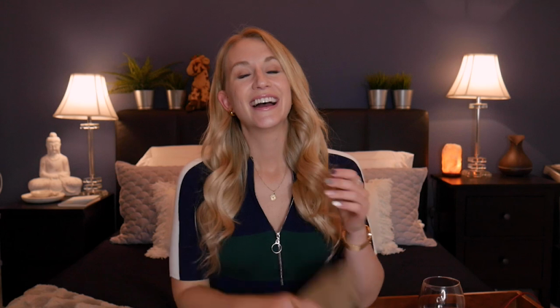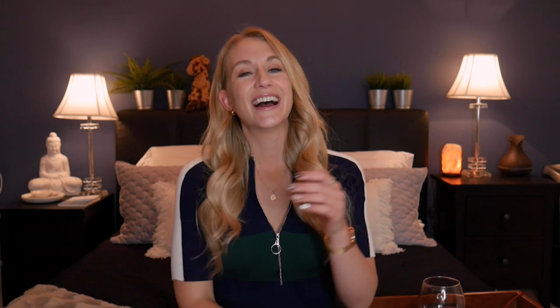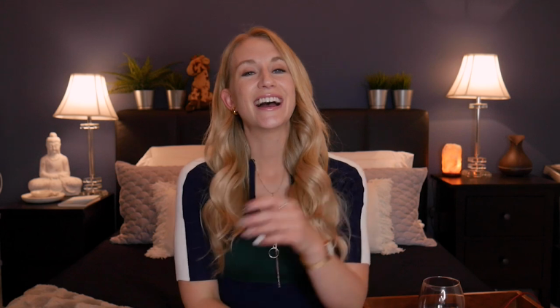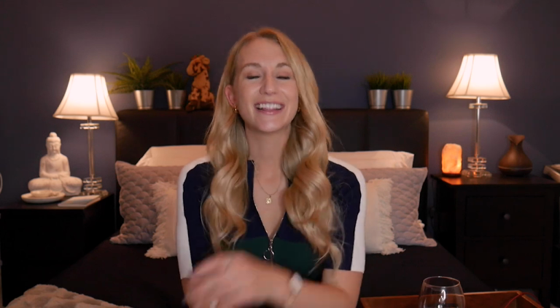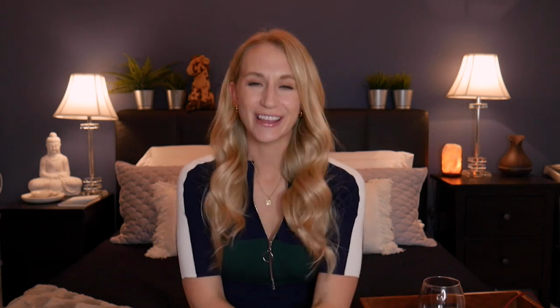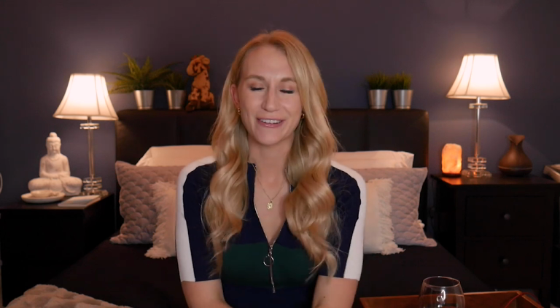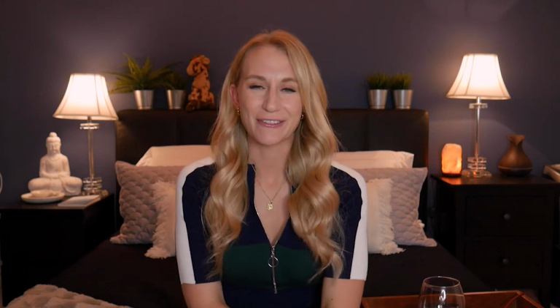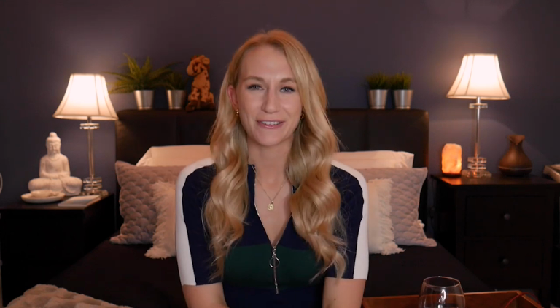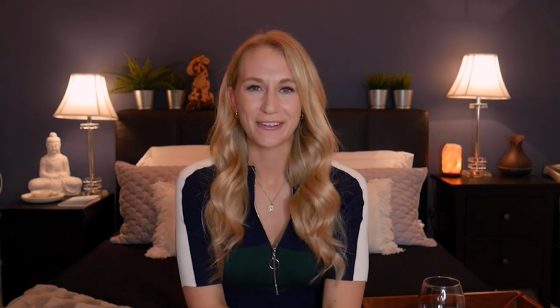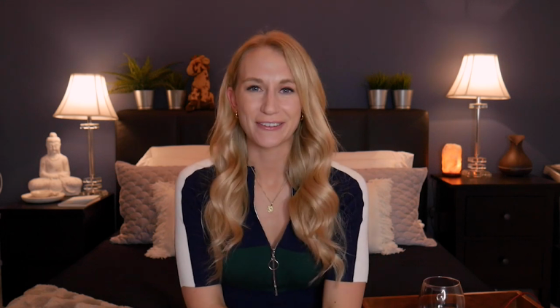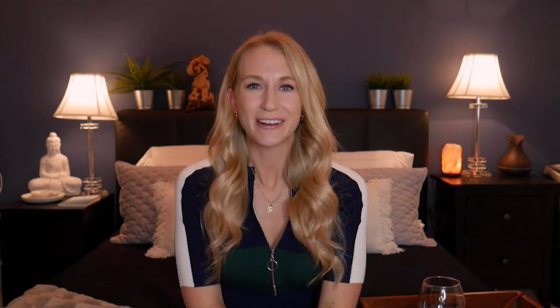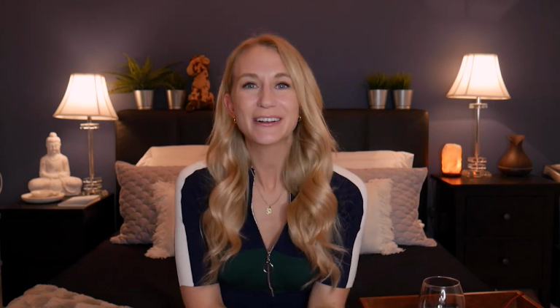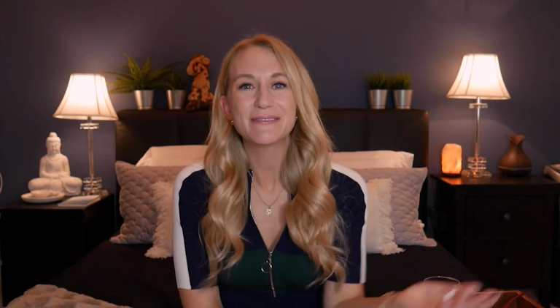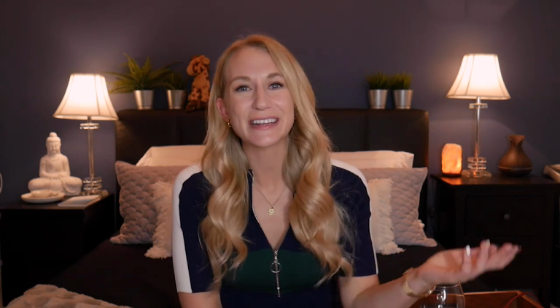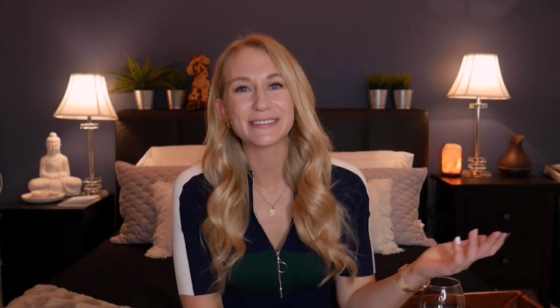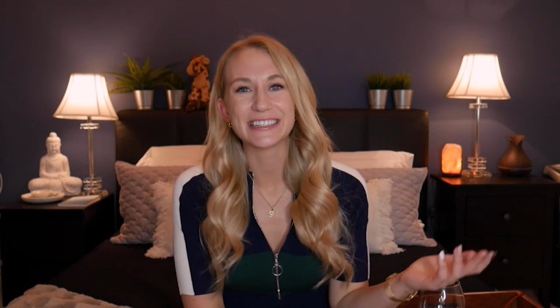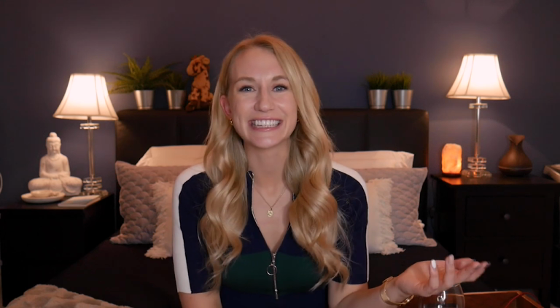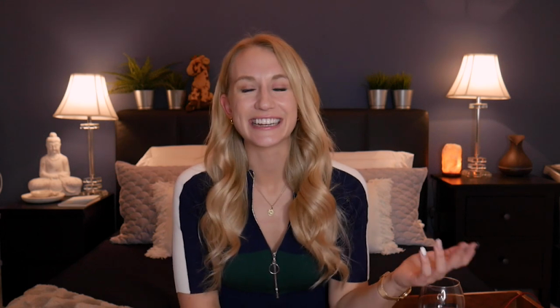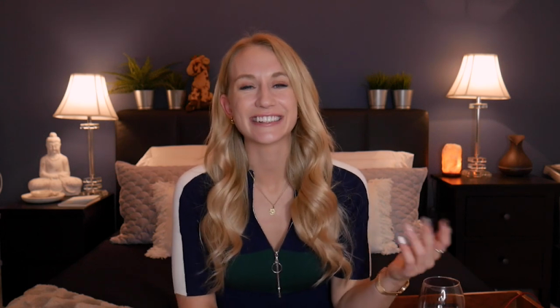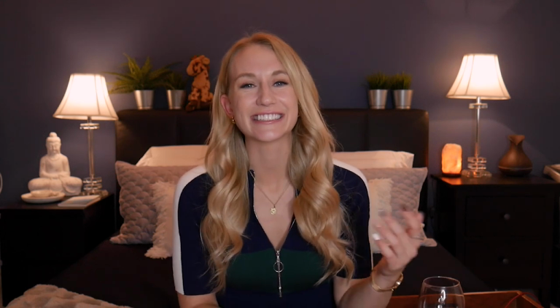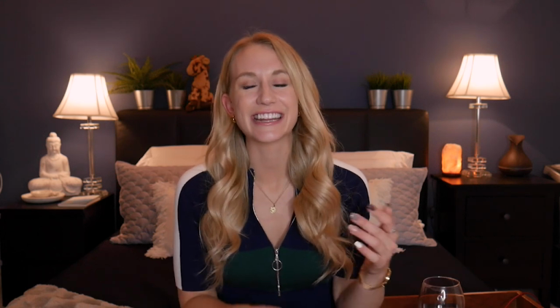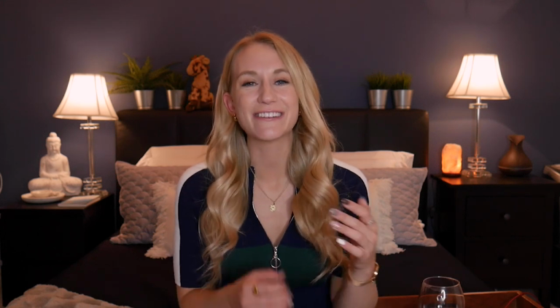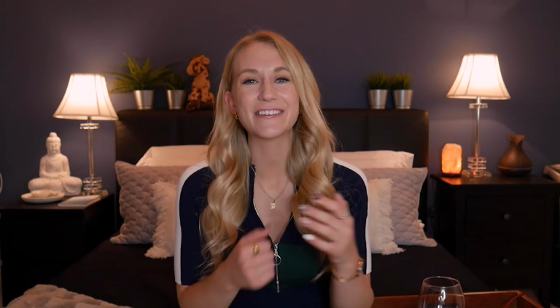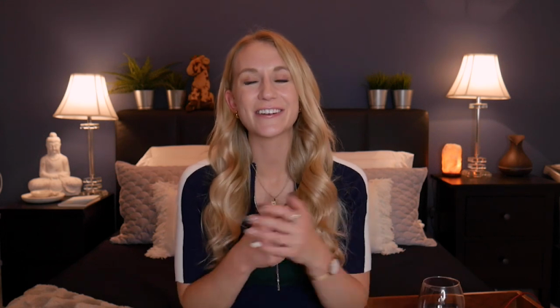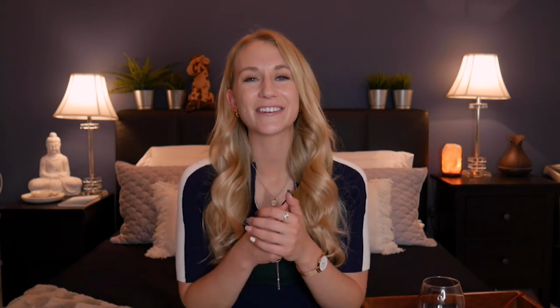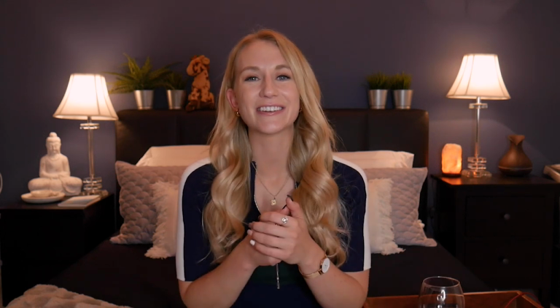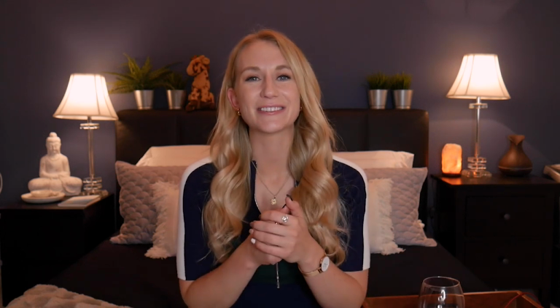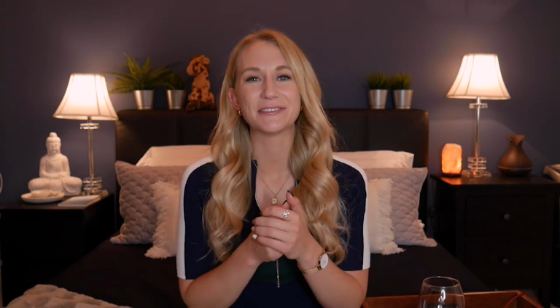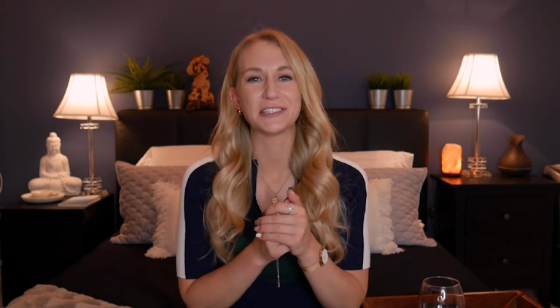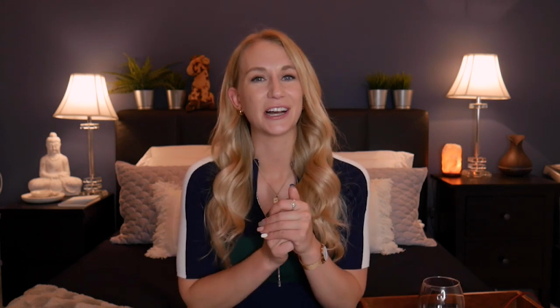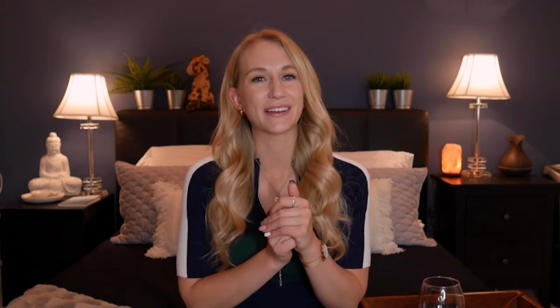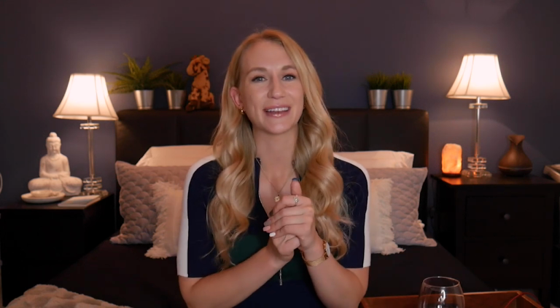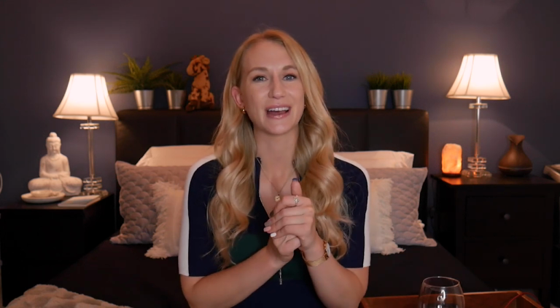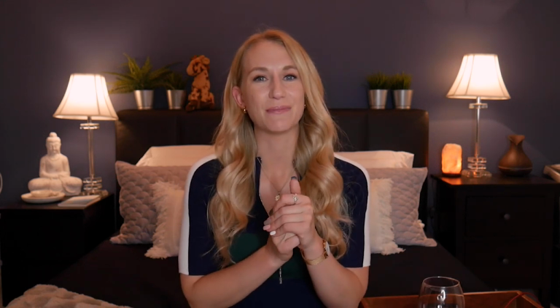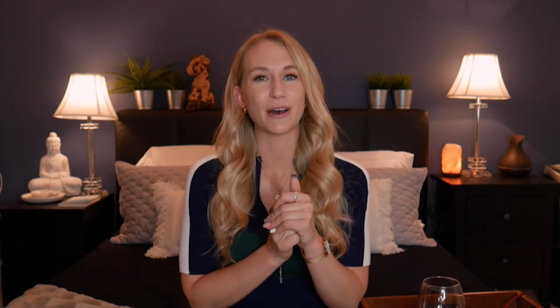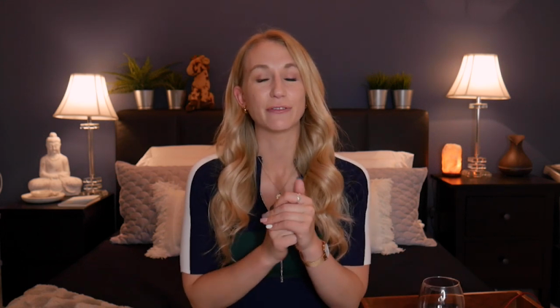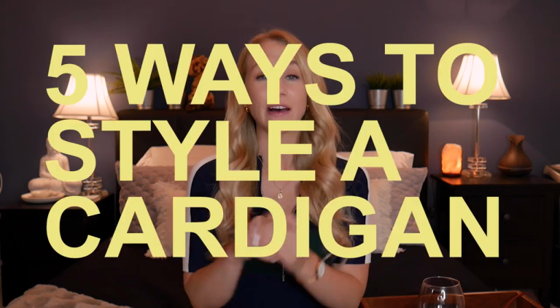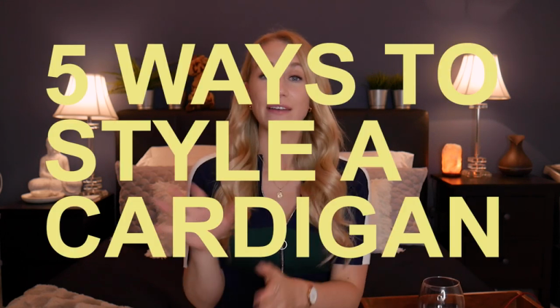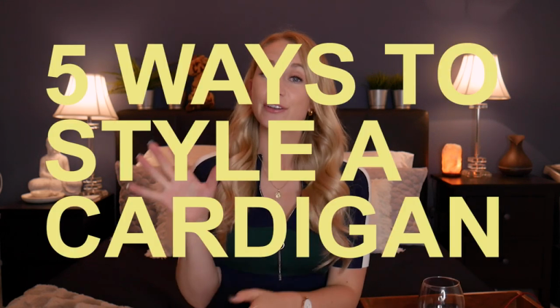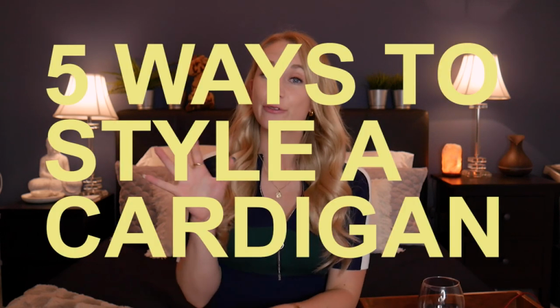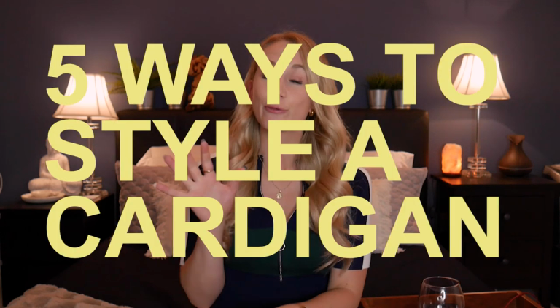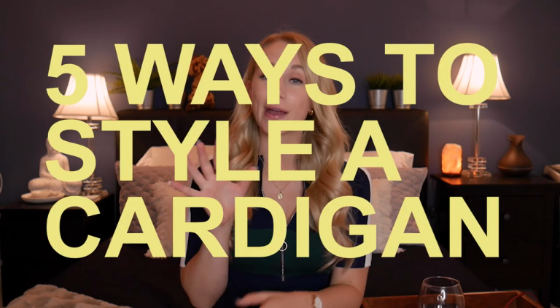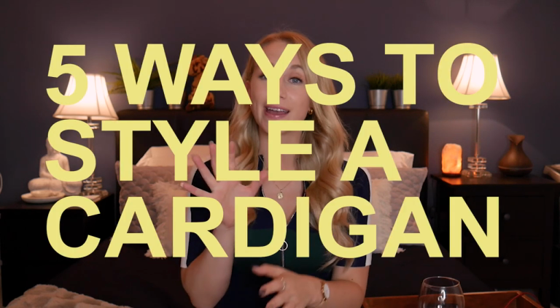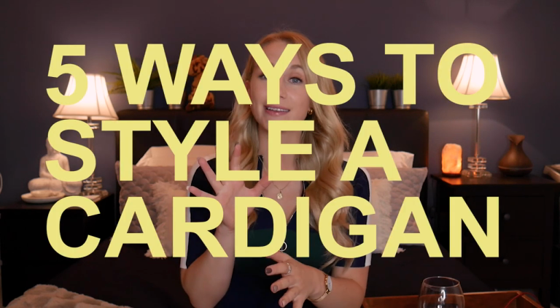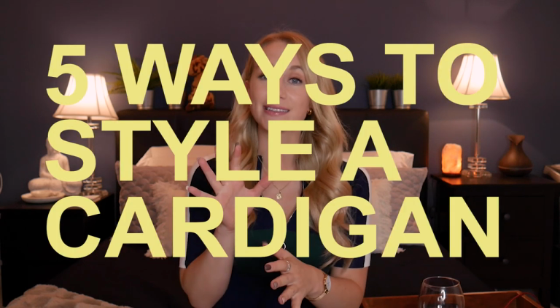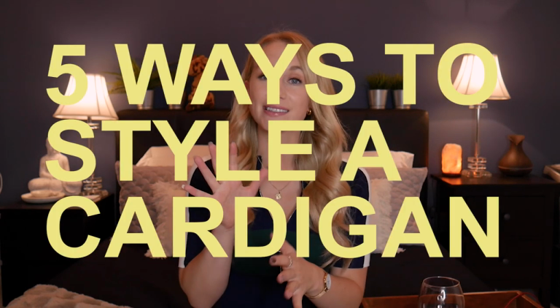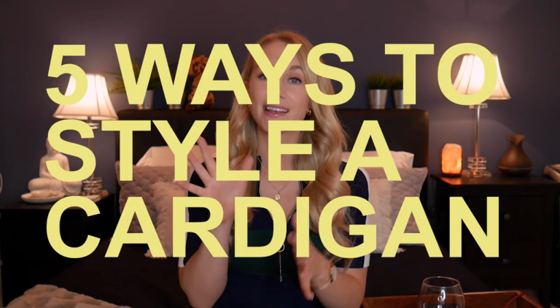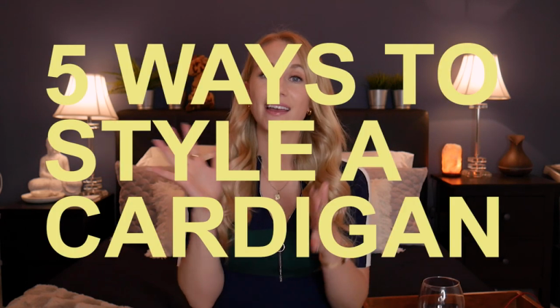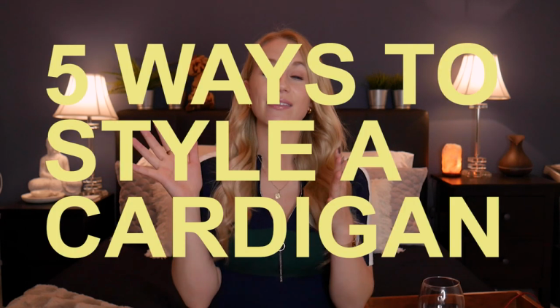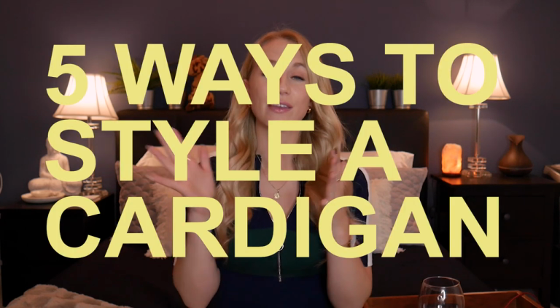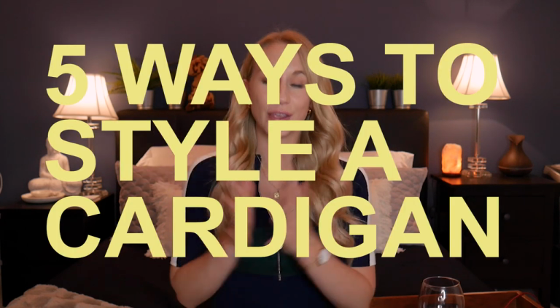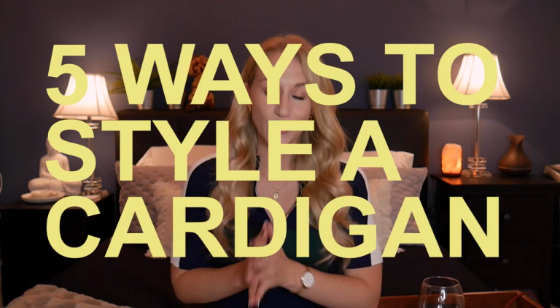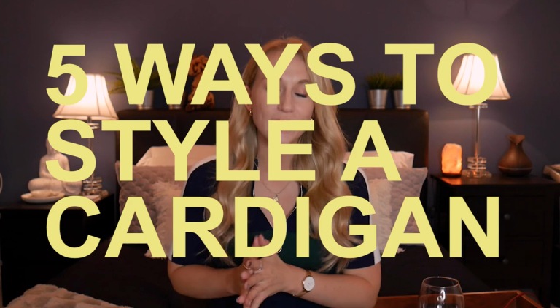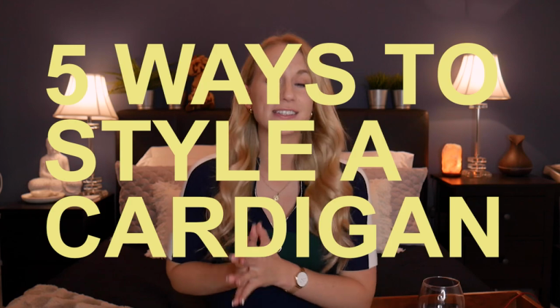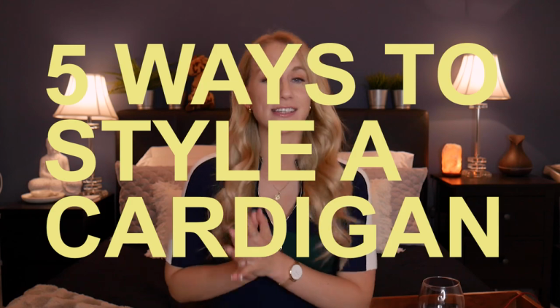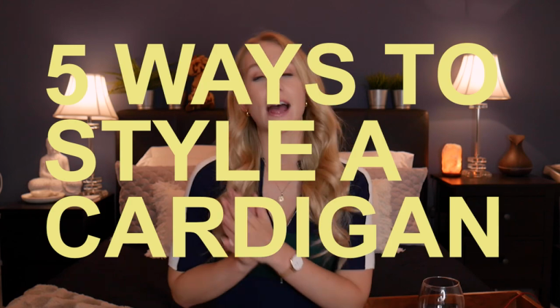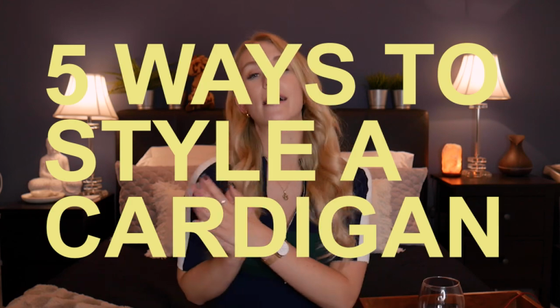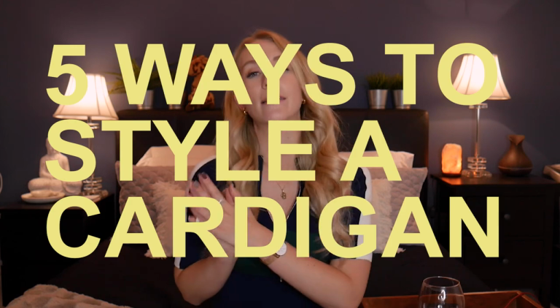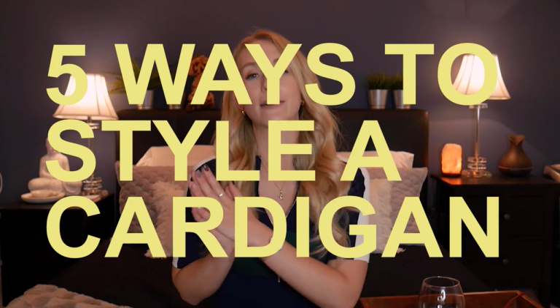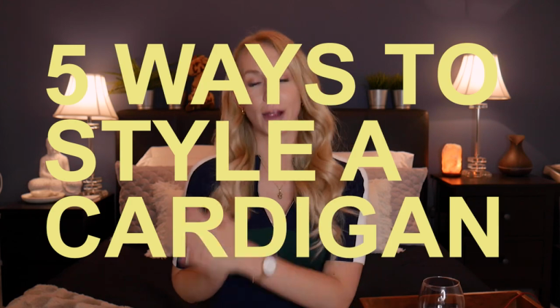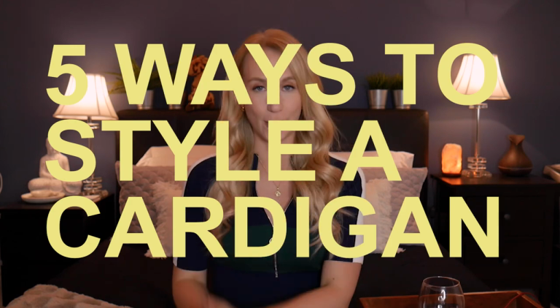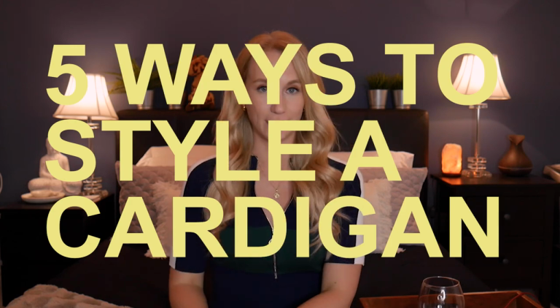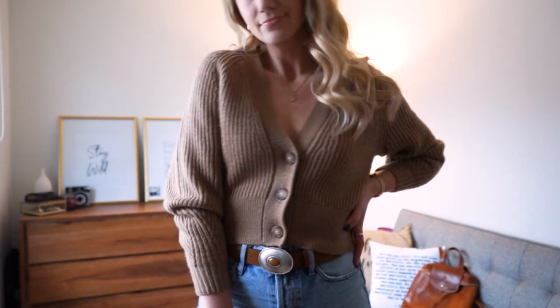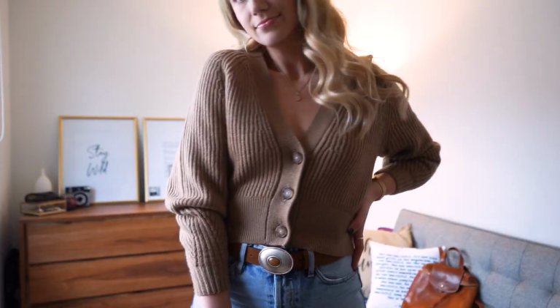Hello everyone, welcome back to my channel. Today we are going to be talking about five different ways that you can style a cardigan.